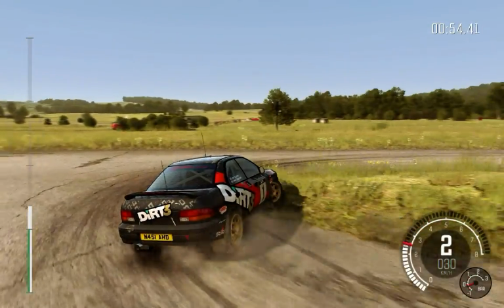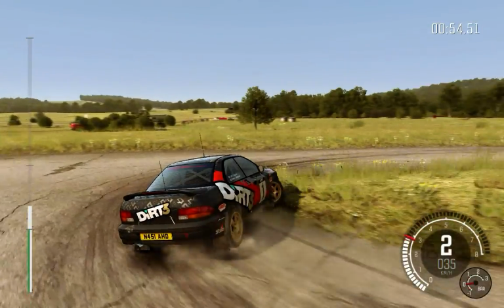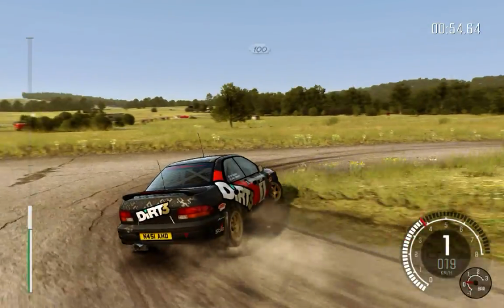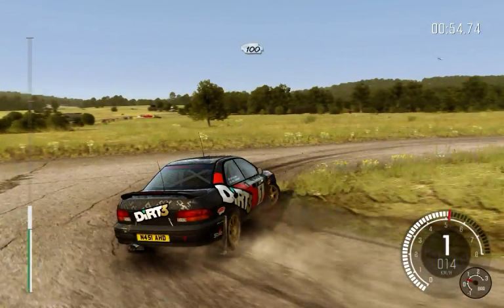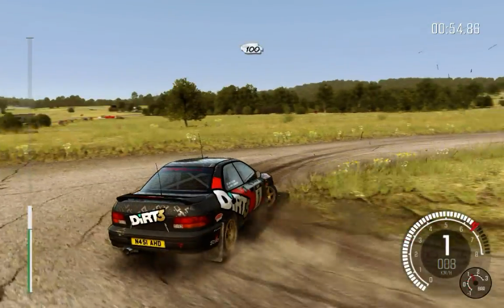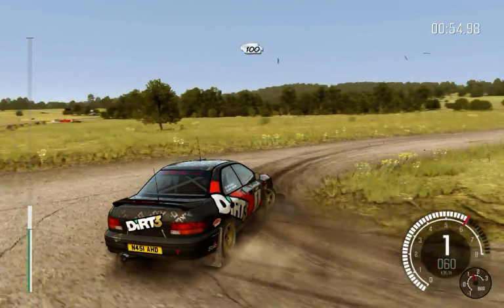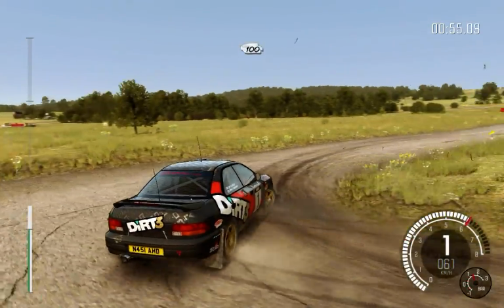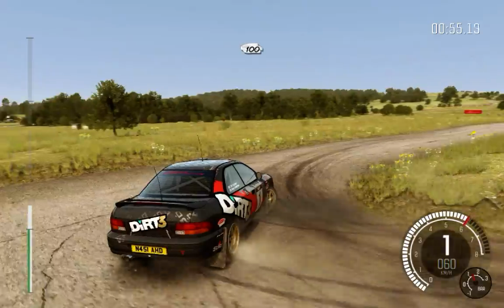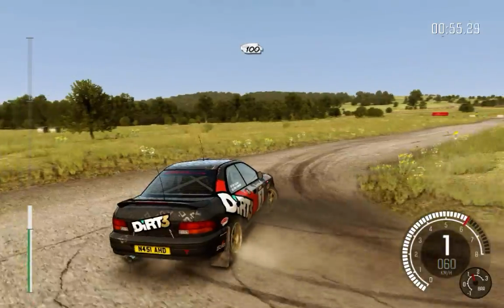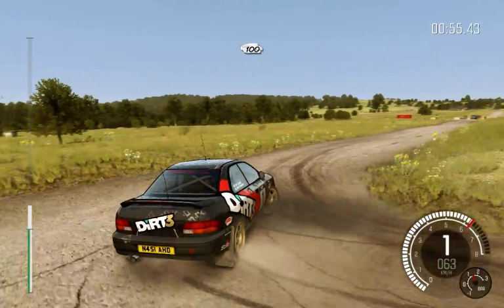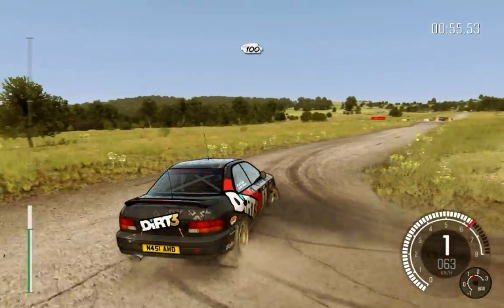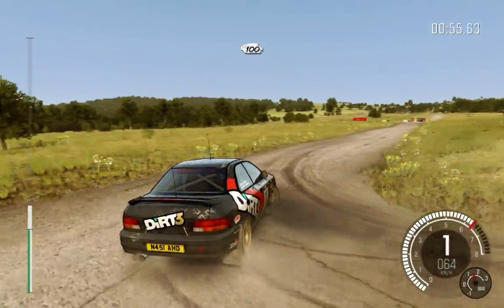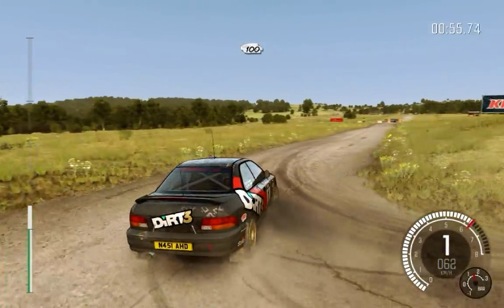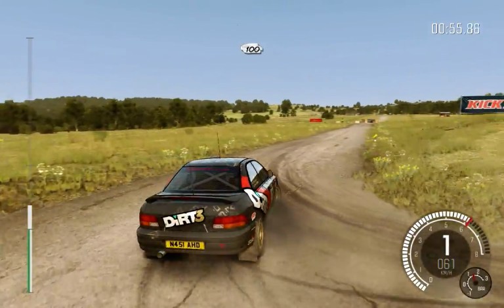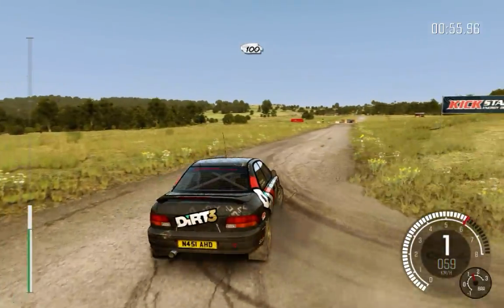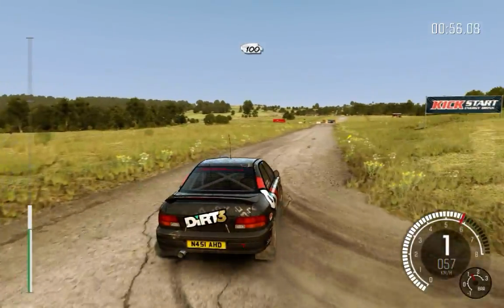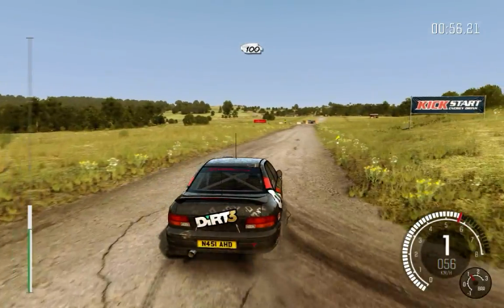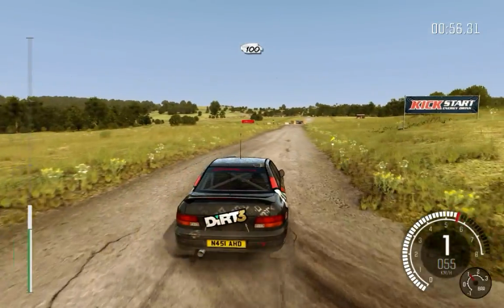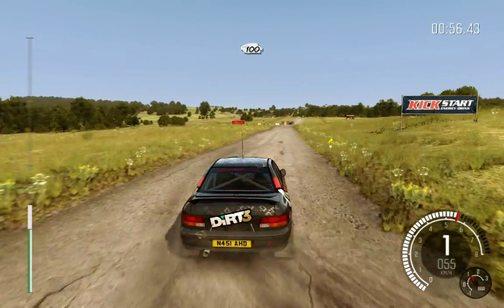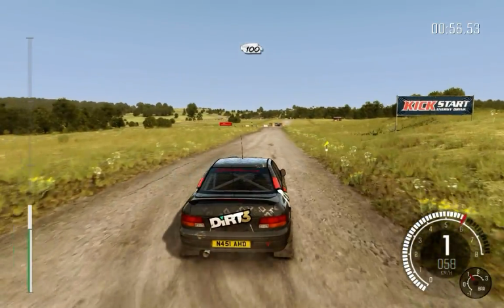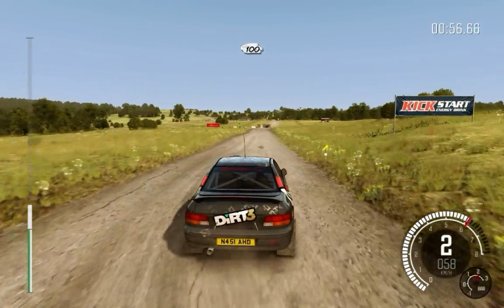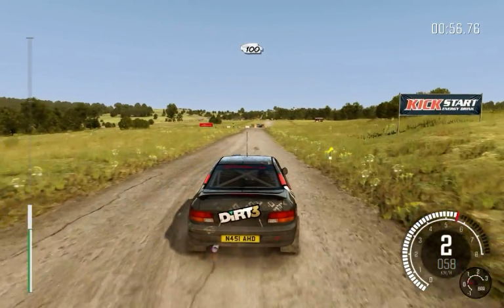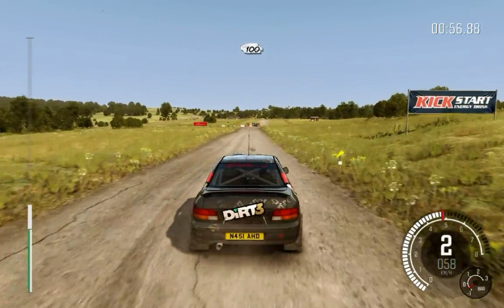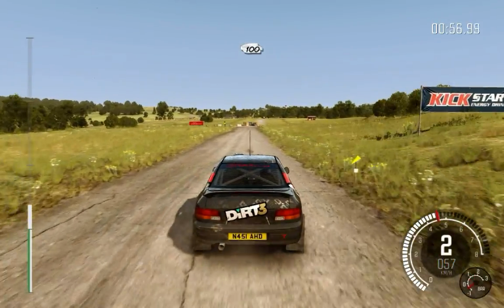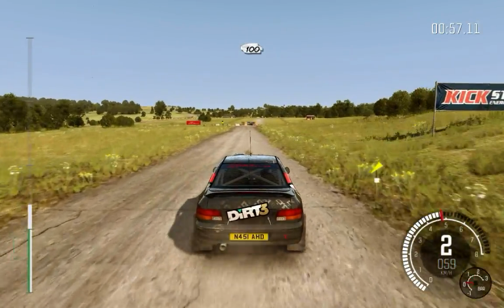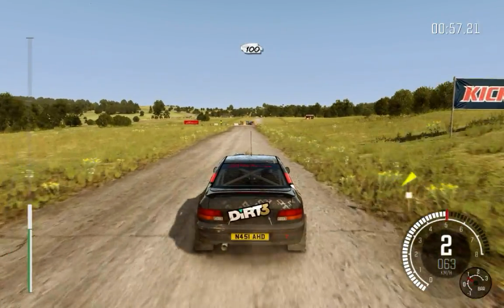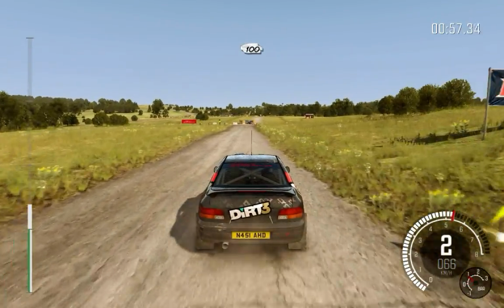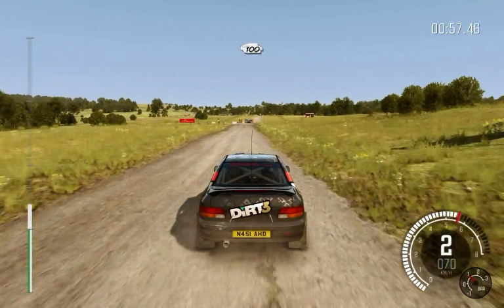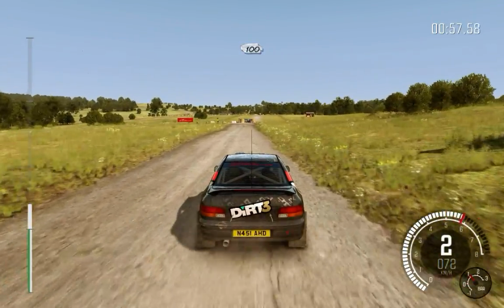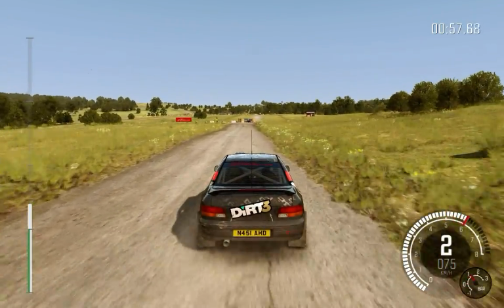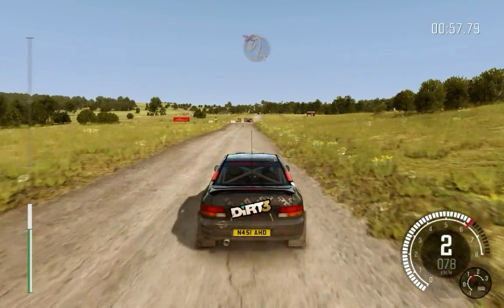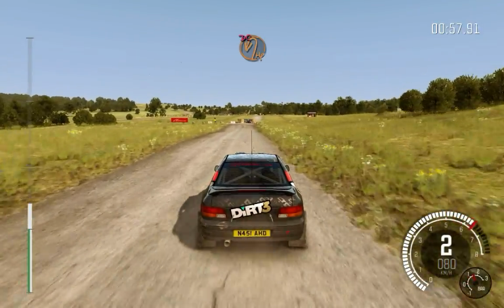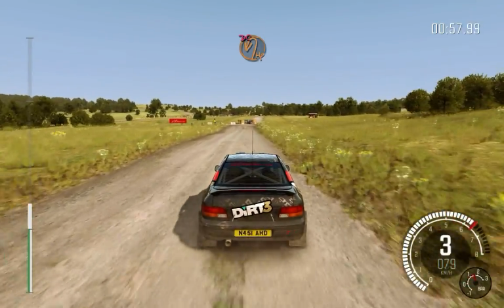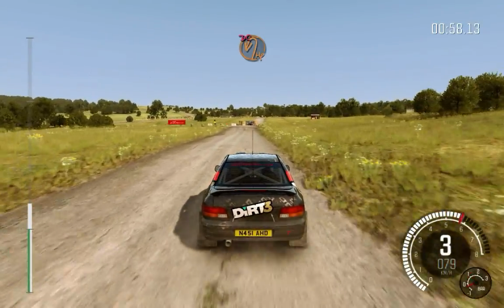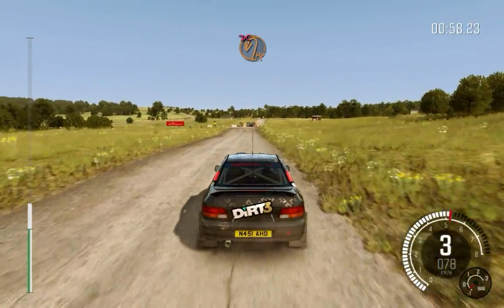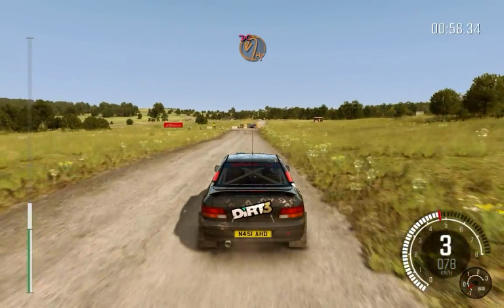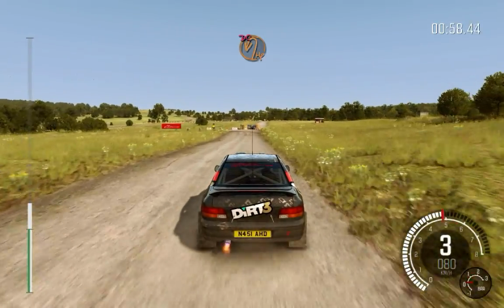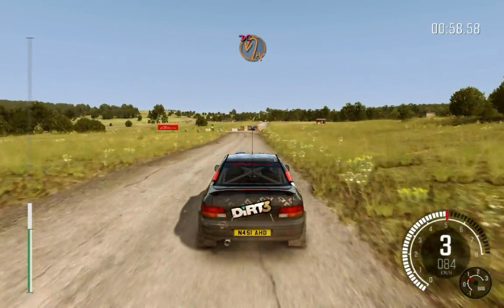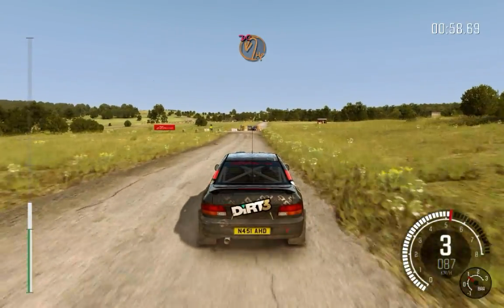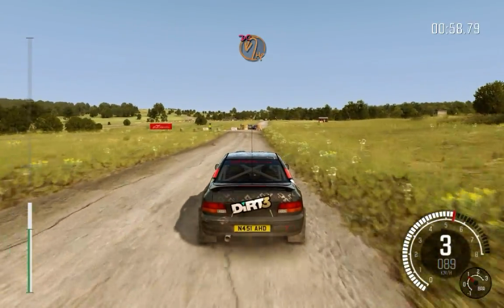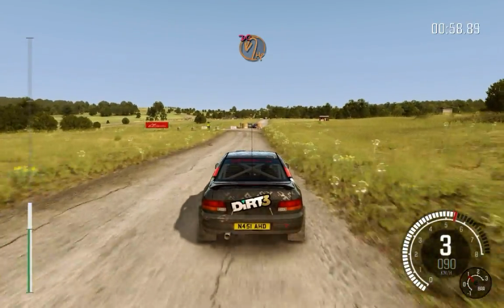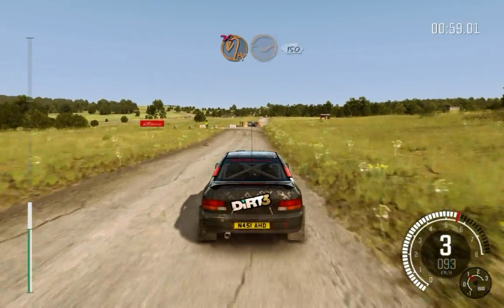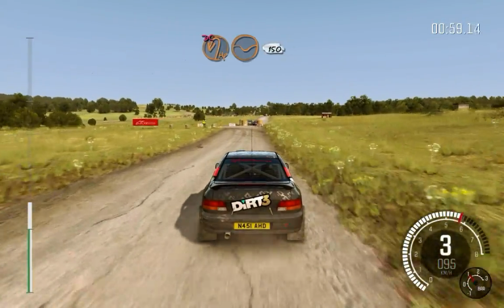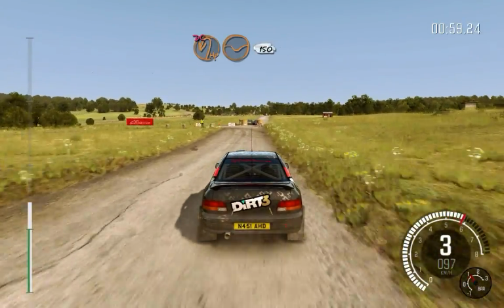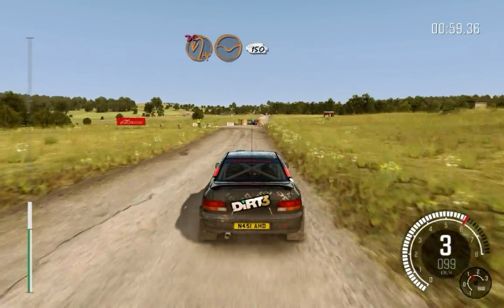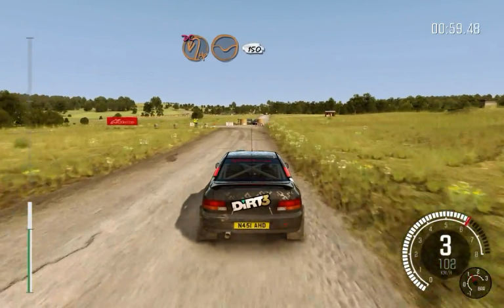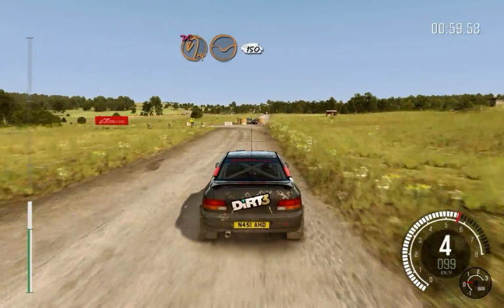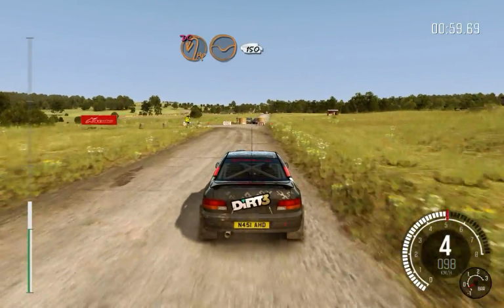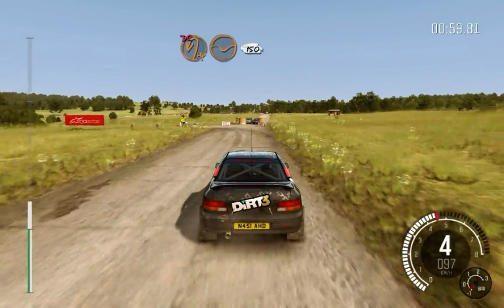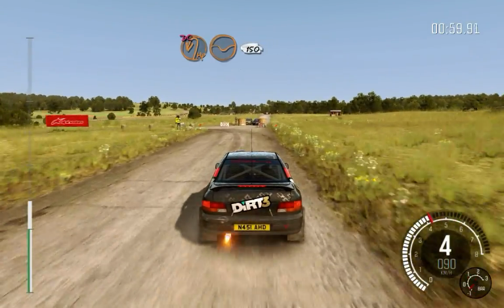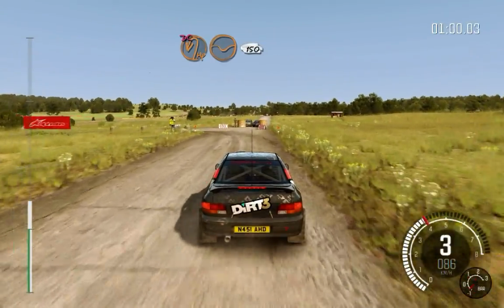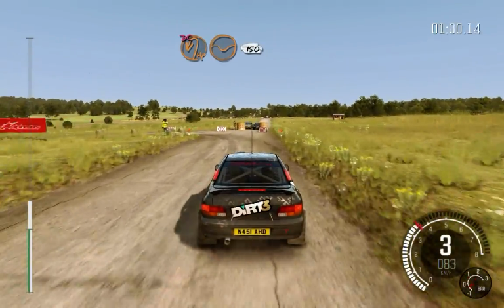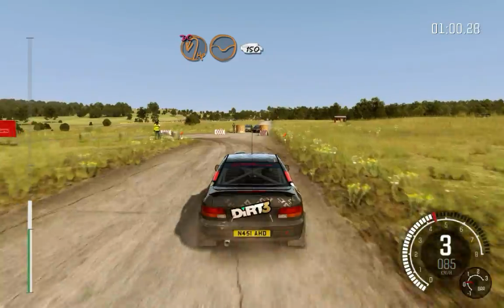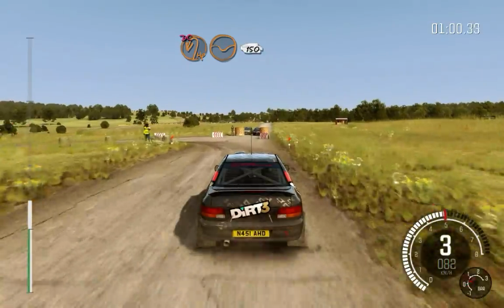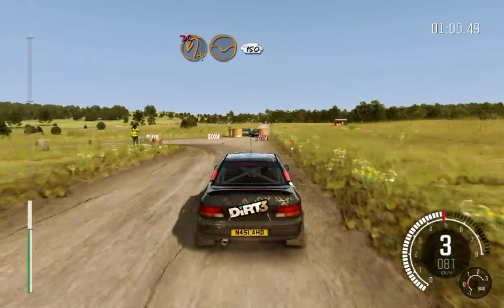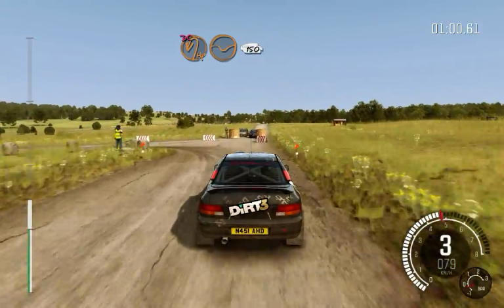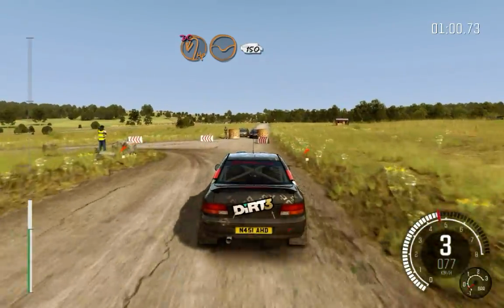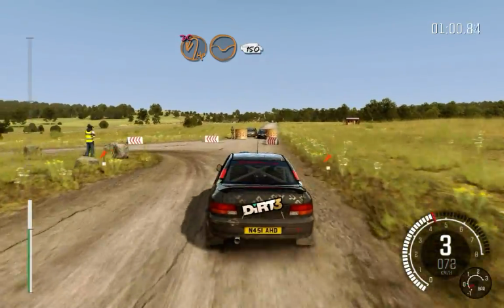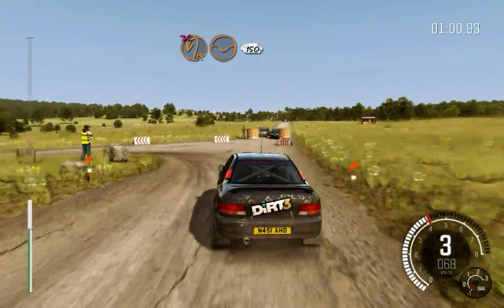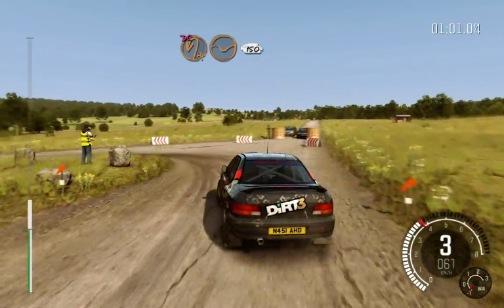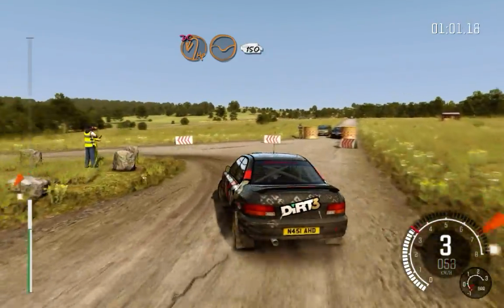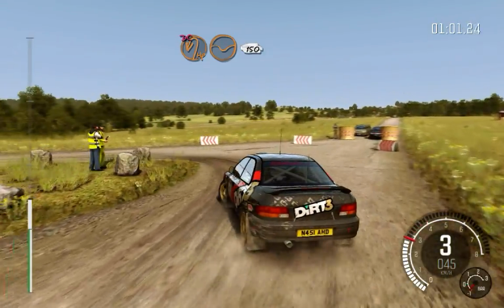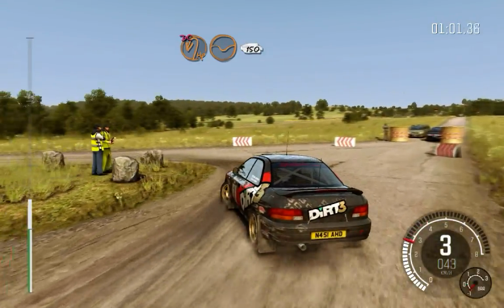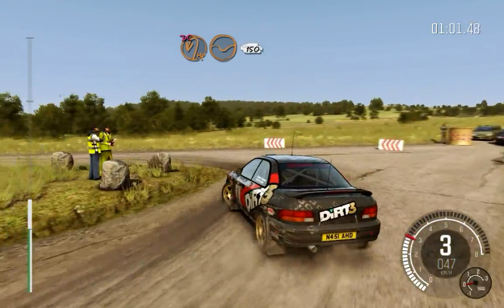100. Turn hairpin left, don't cut. 150, through dip.